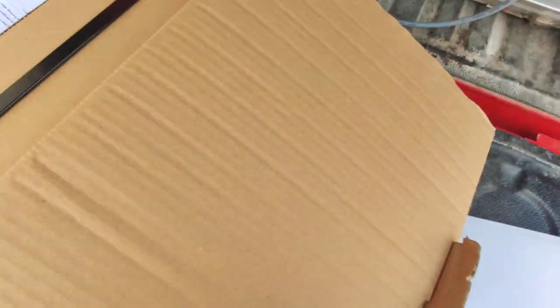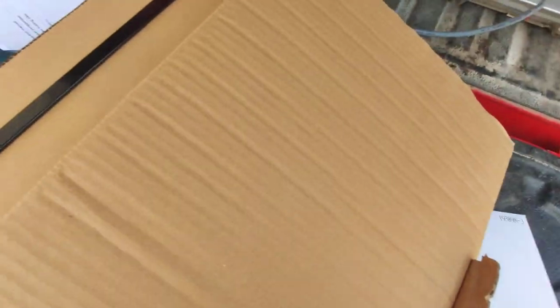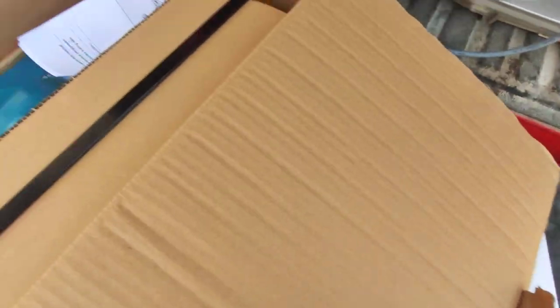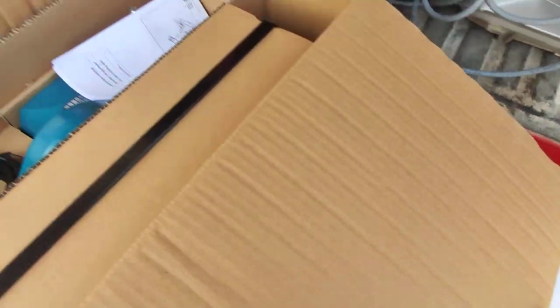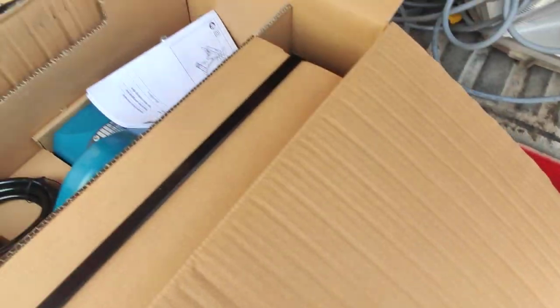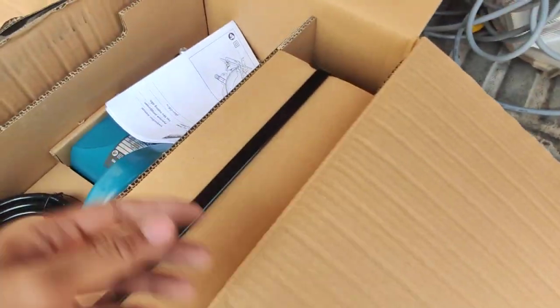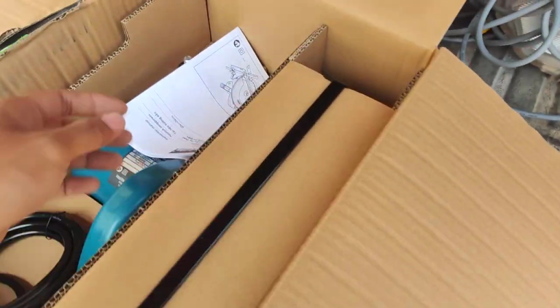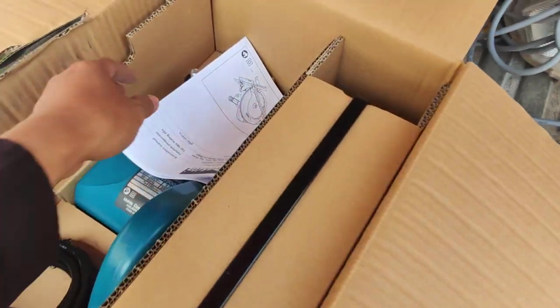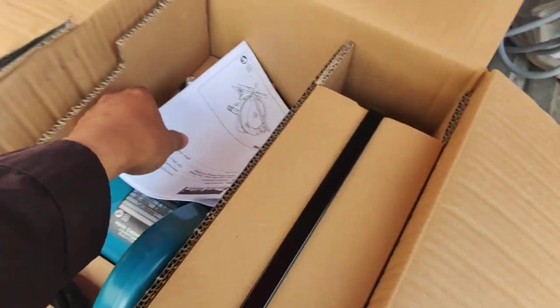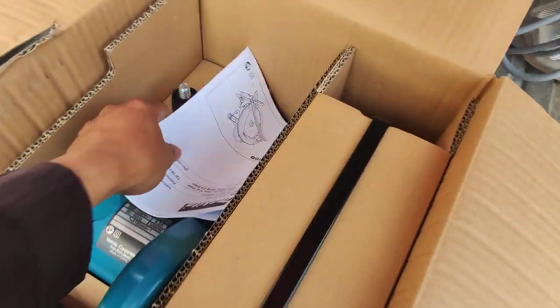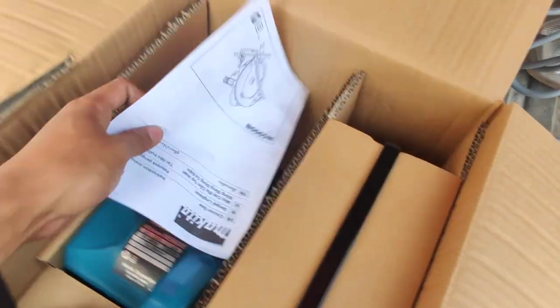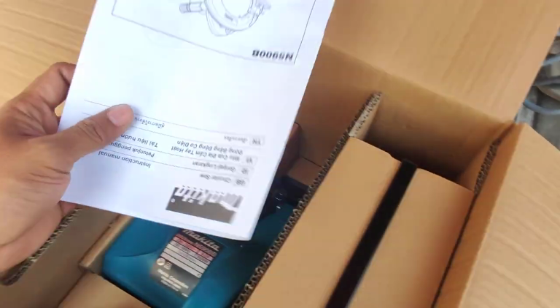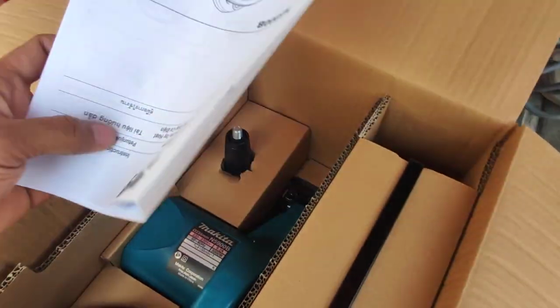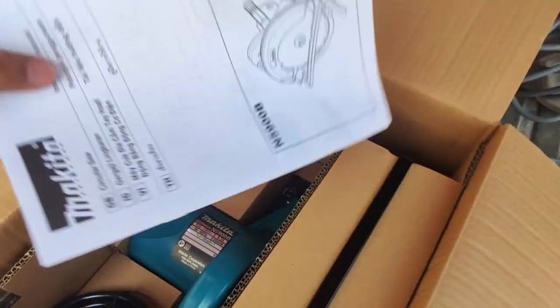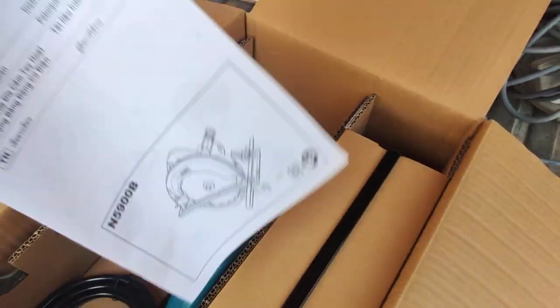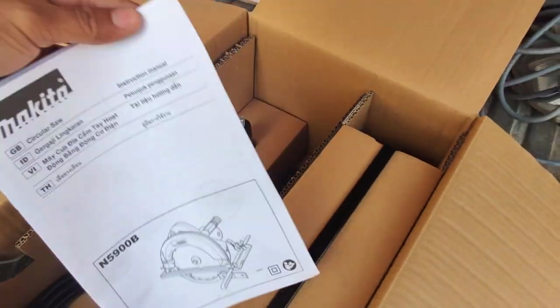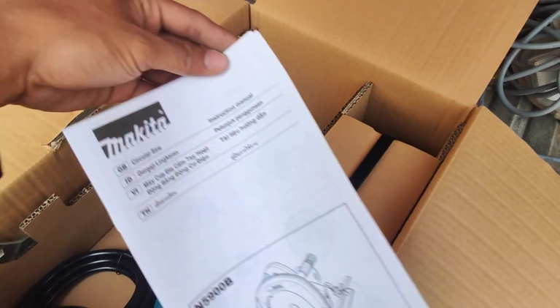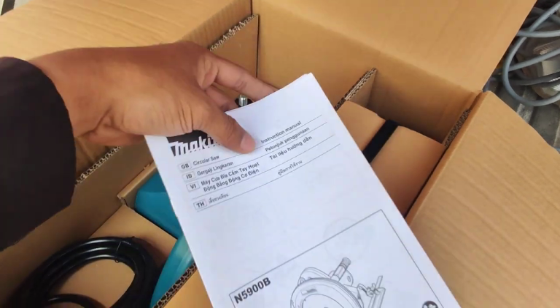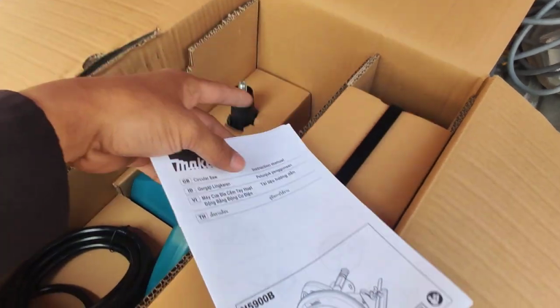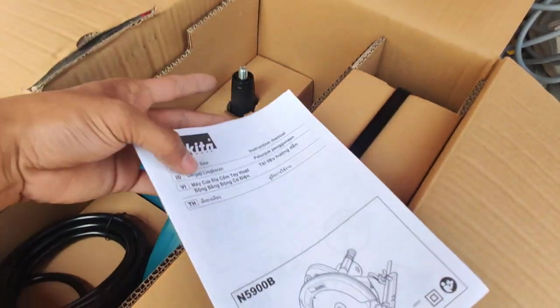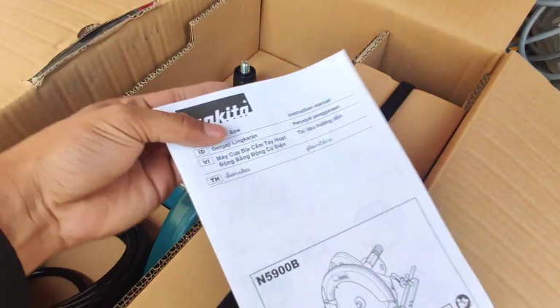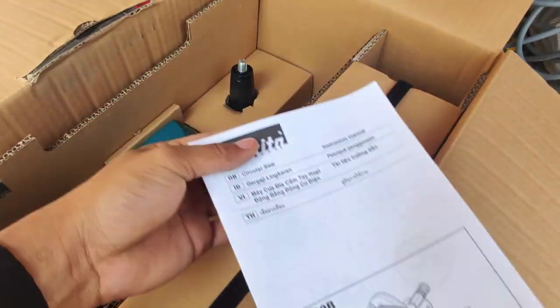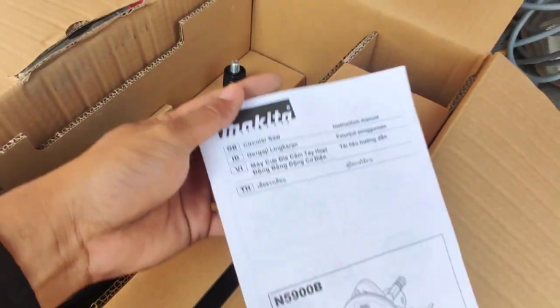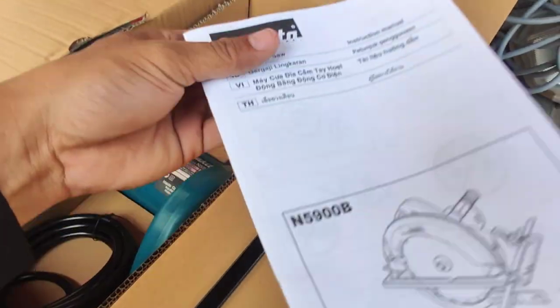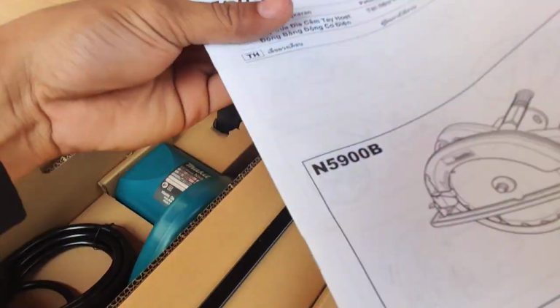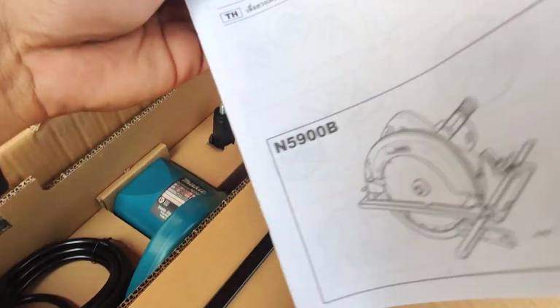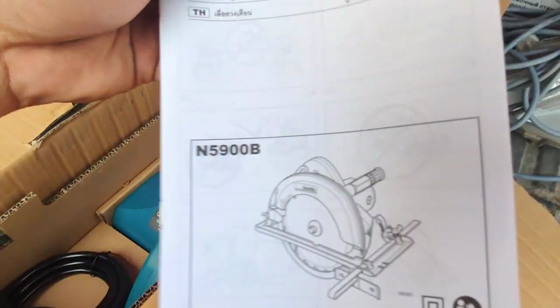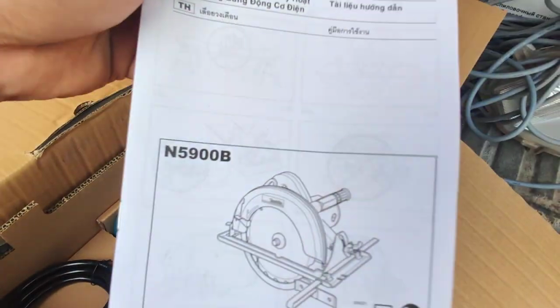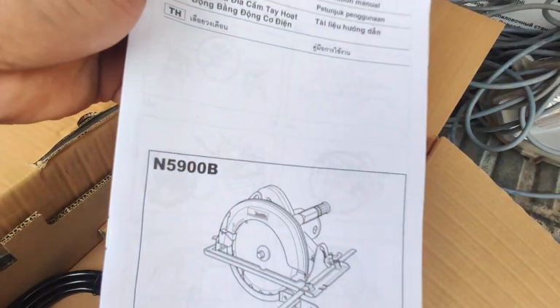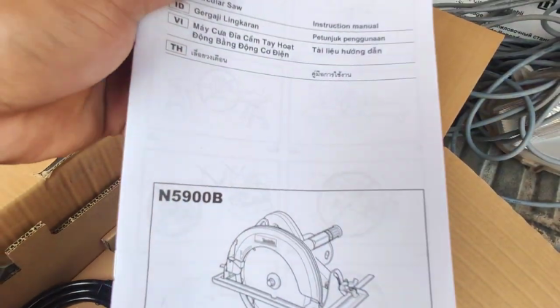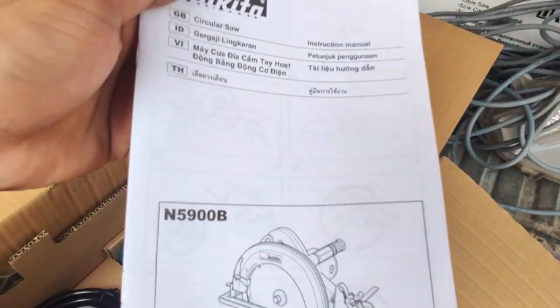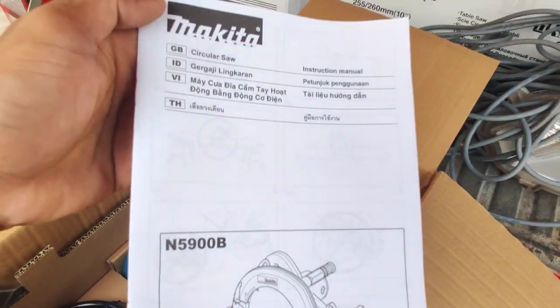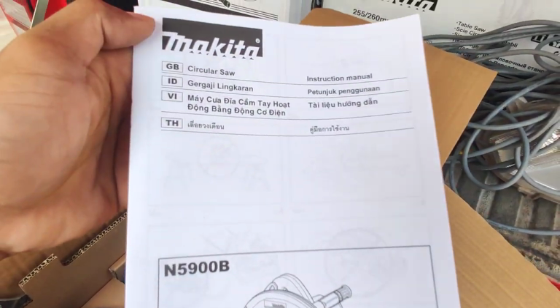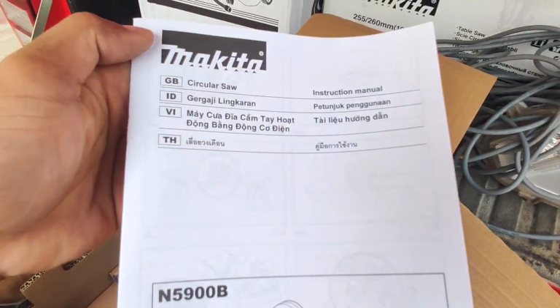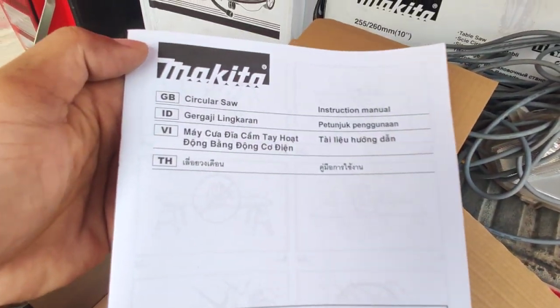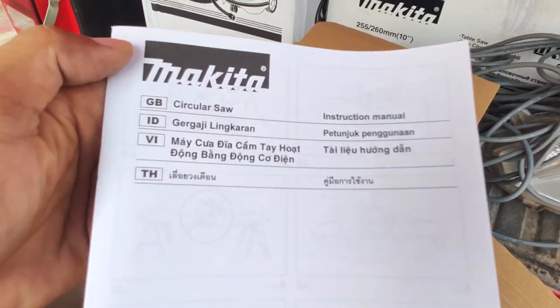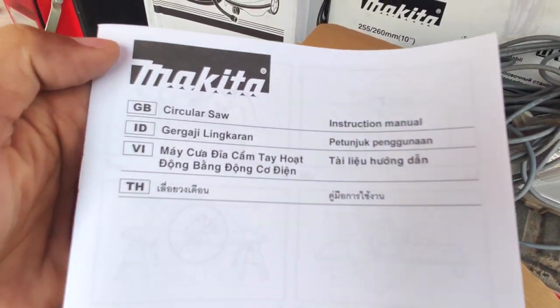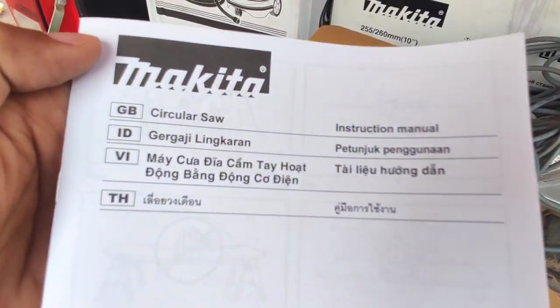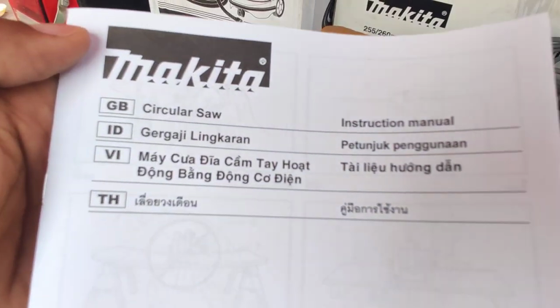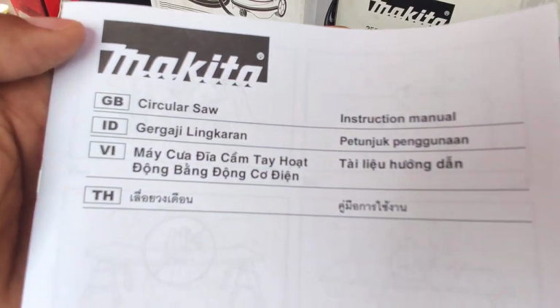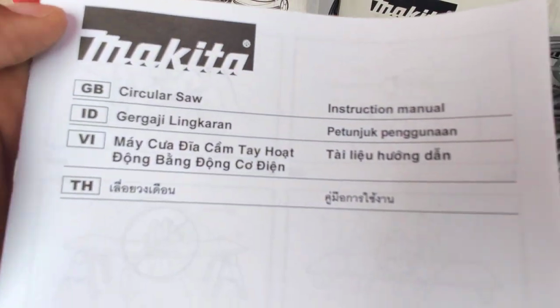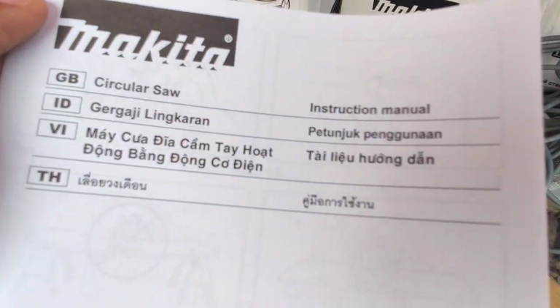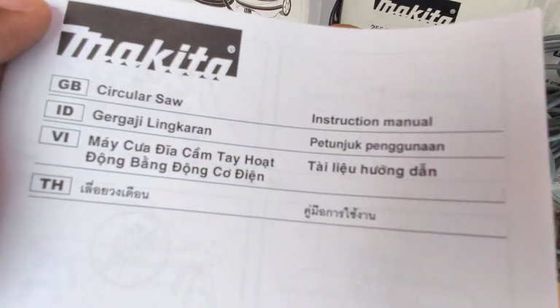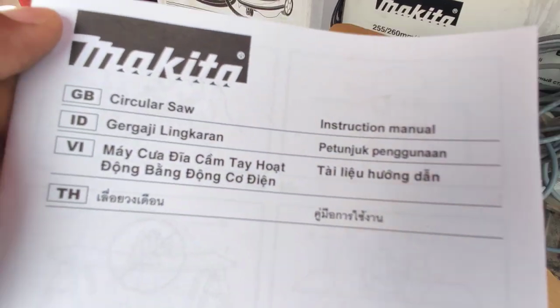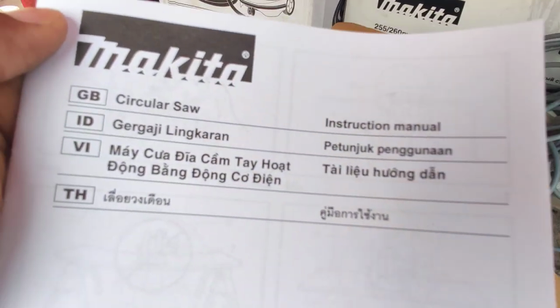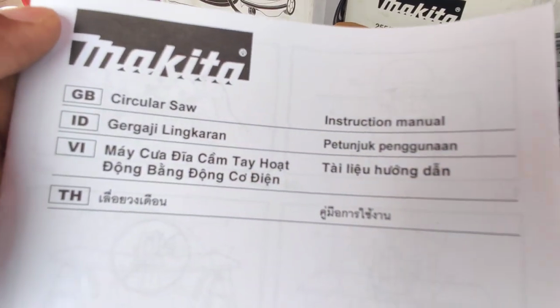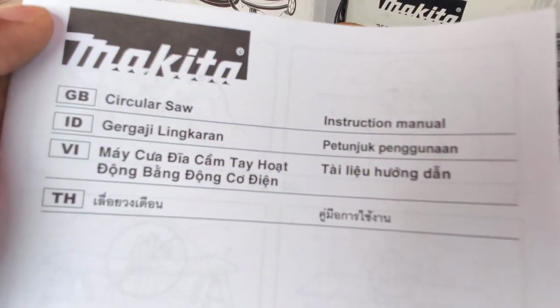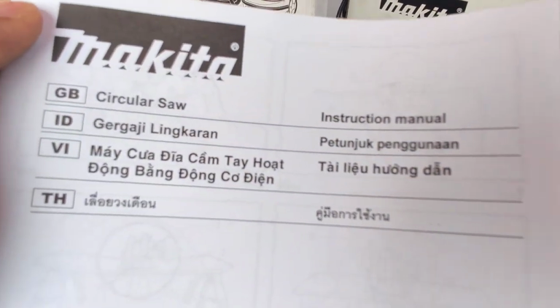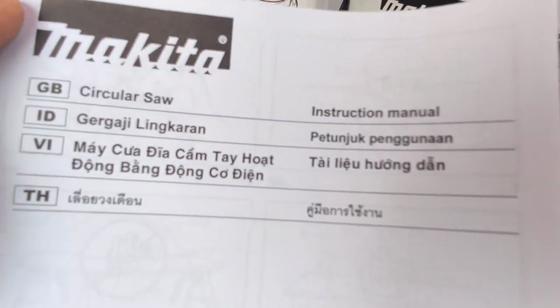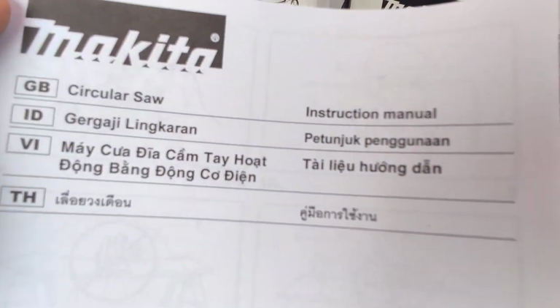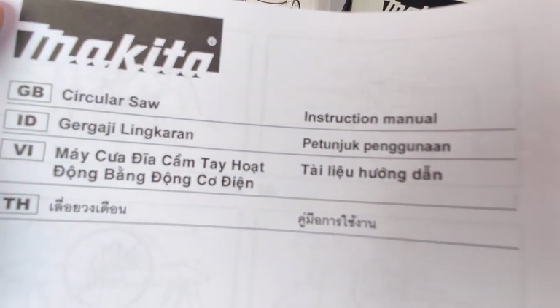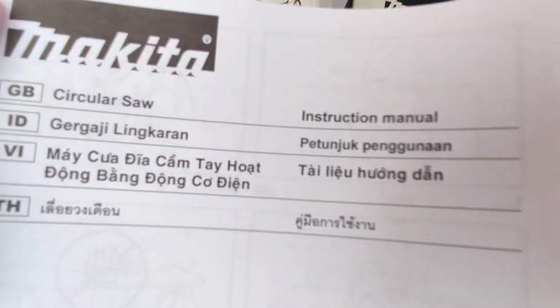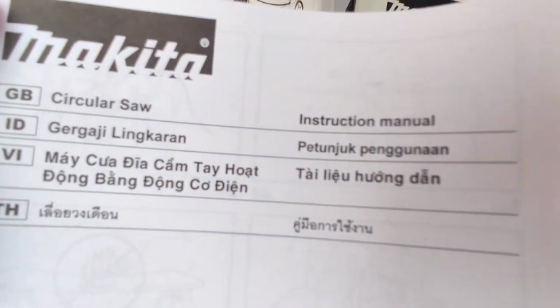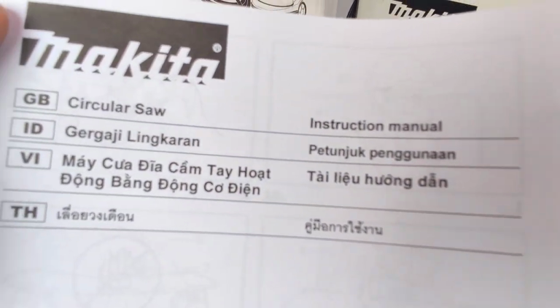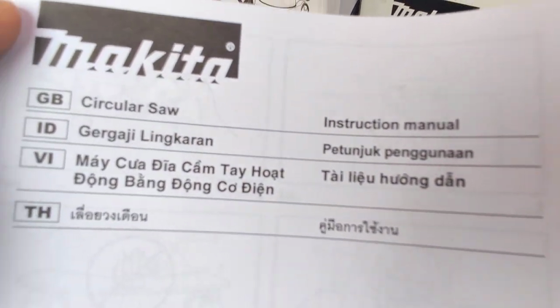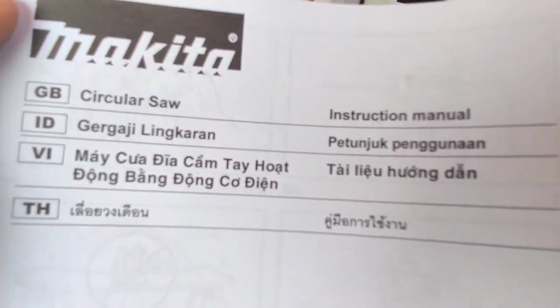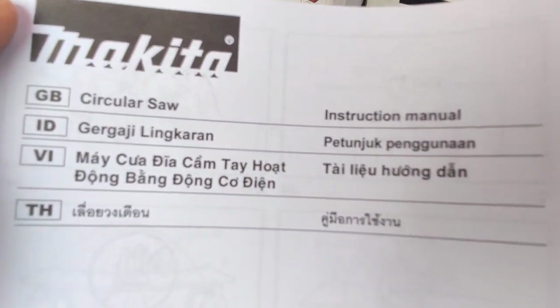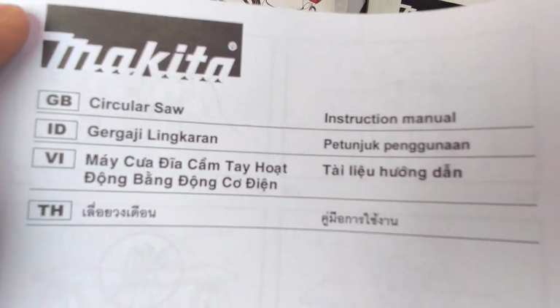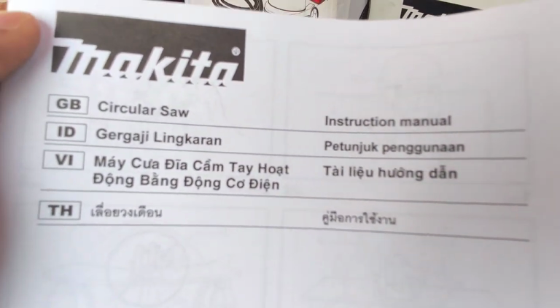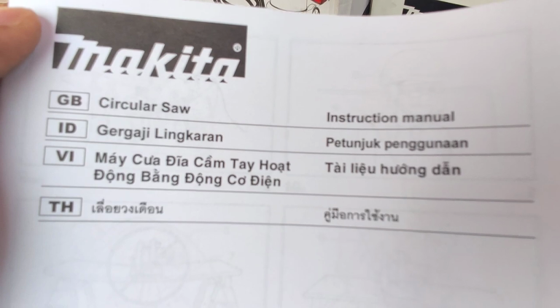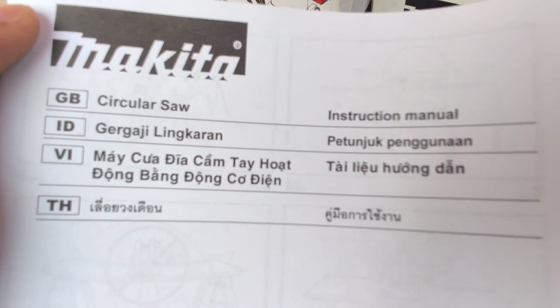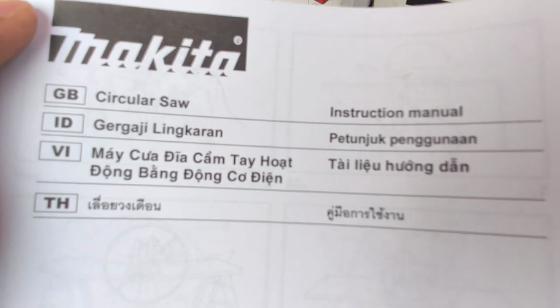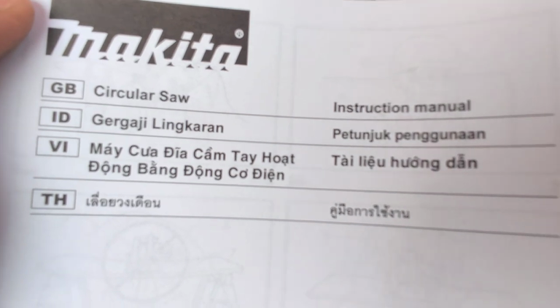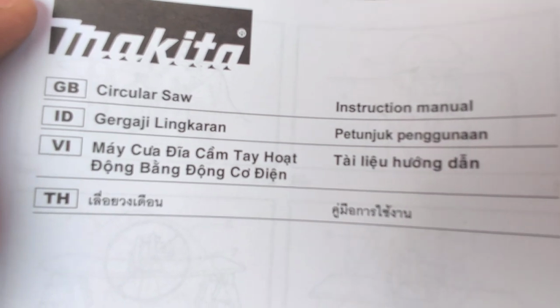And then this is the instruction manual — the instruction manual for the circular saw.